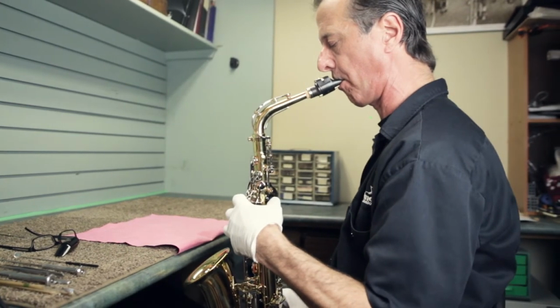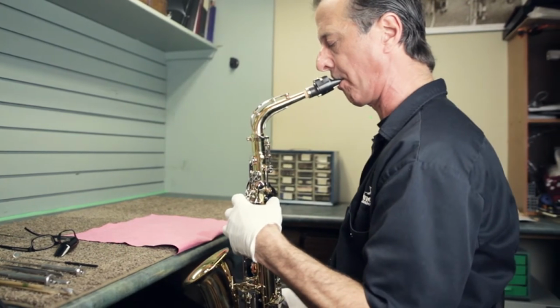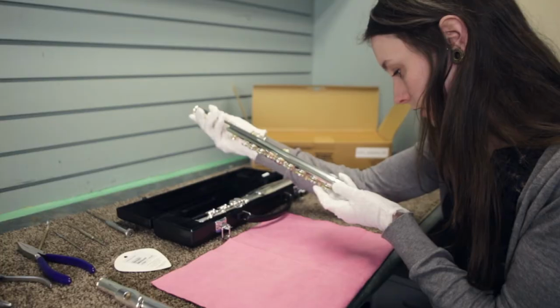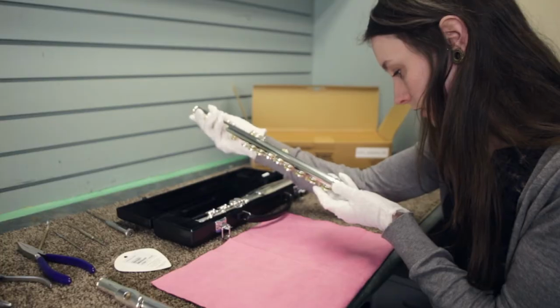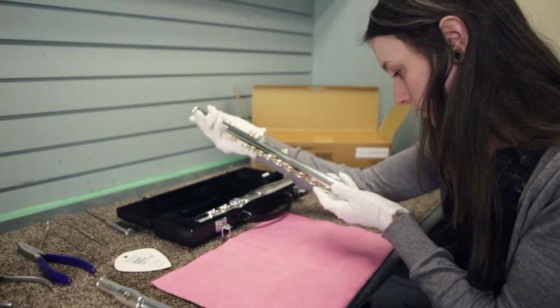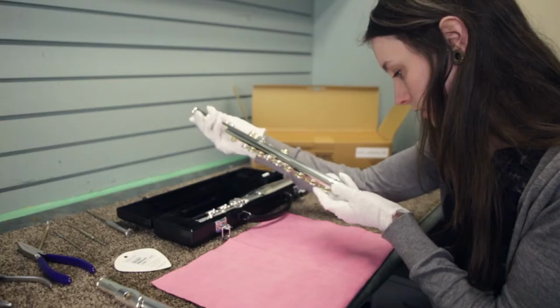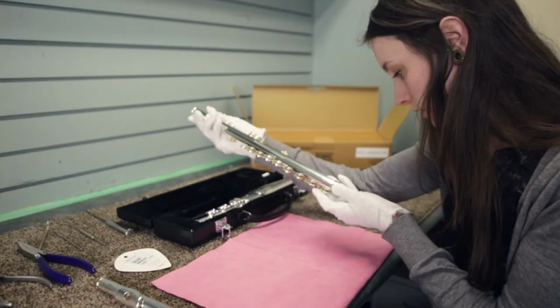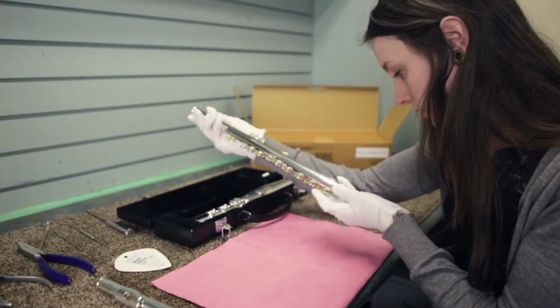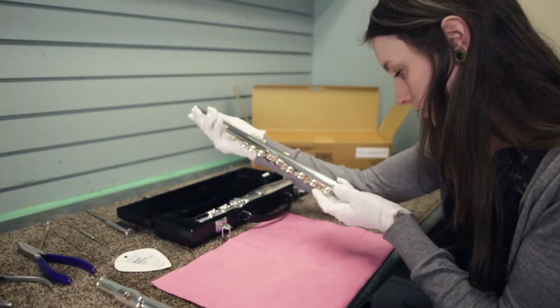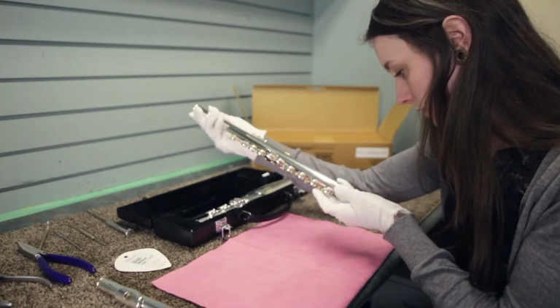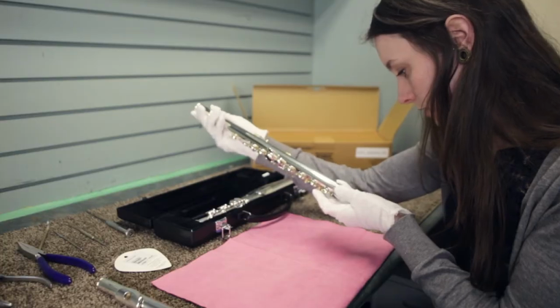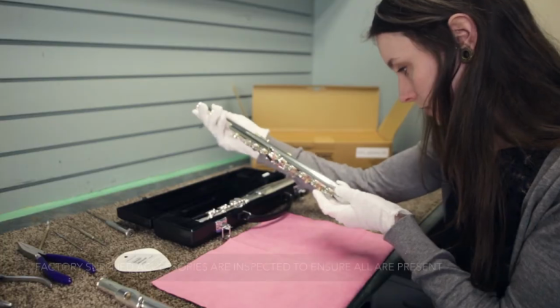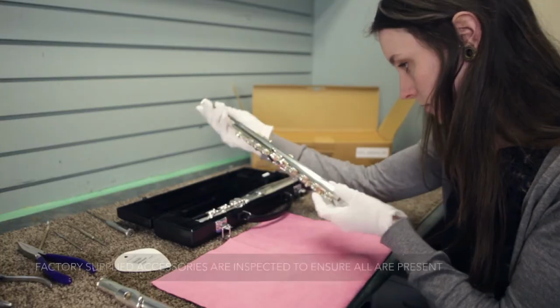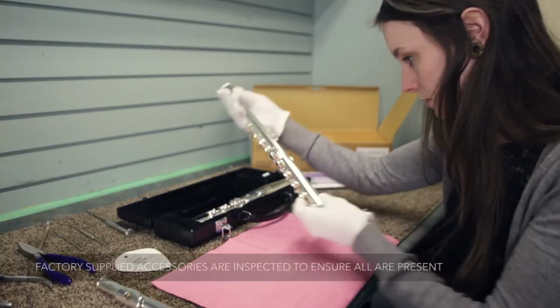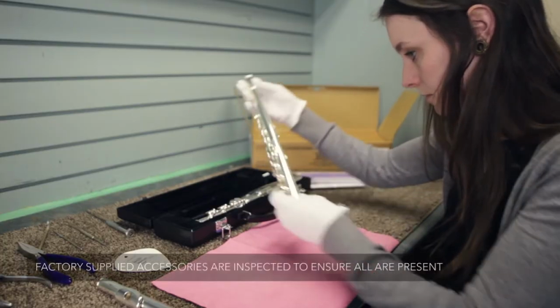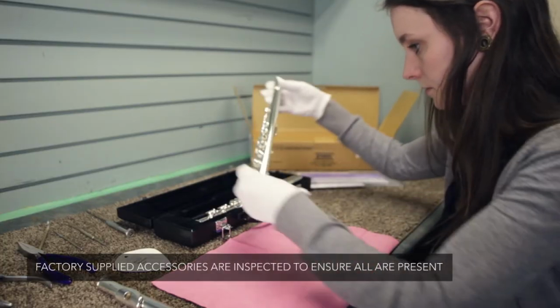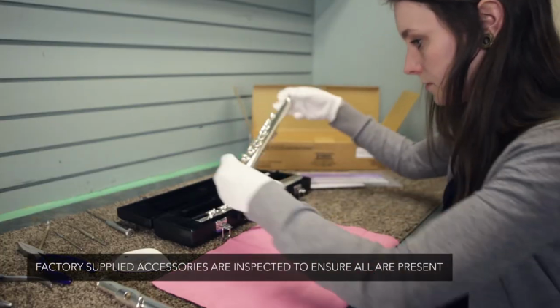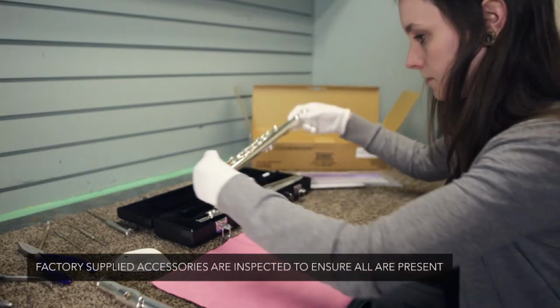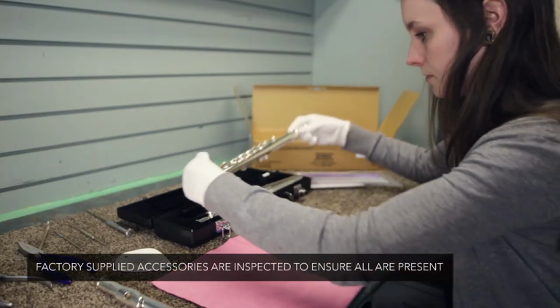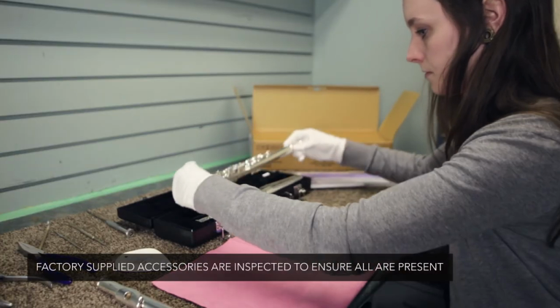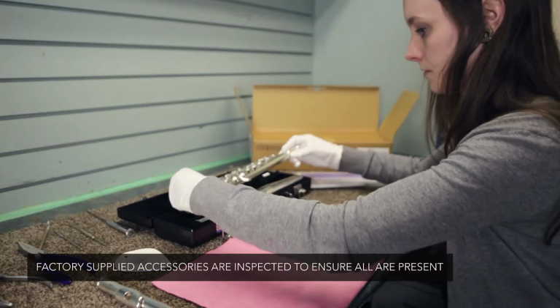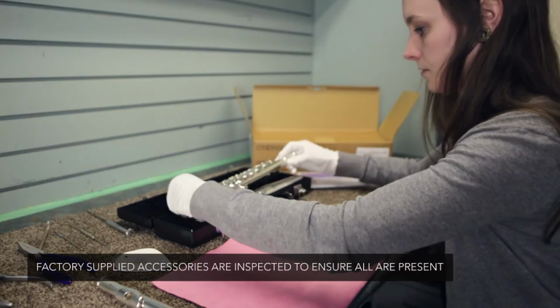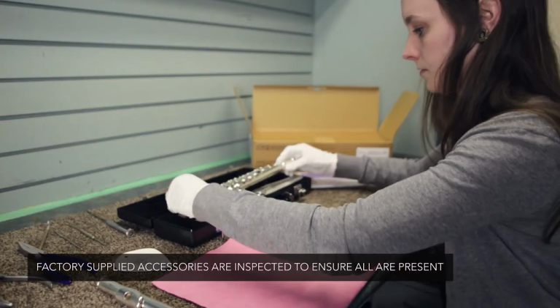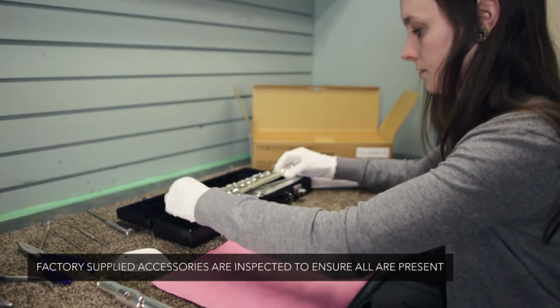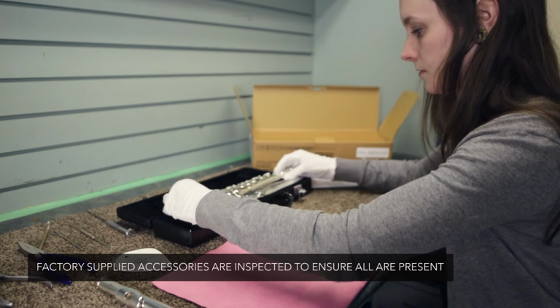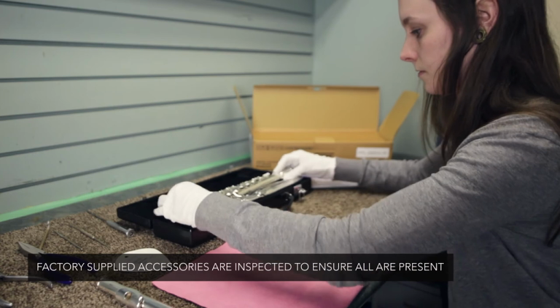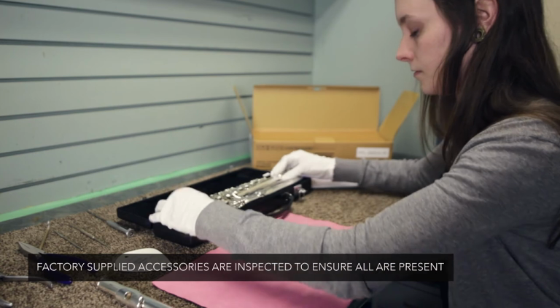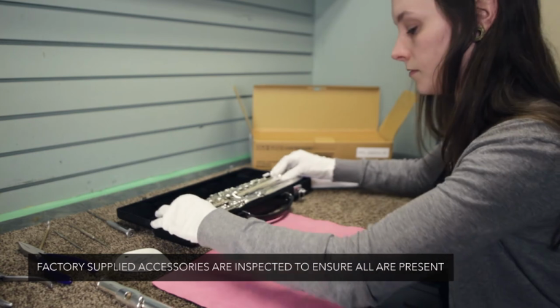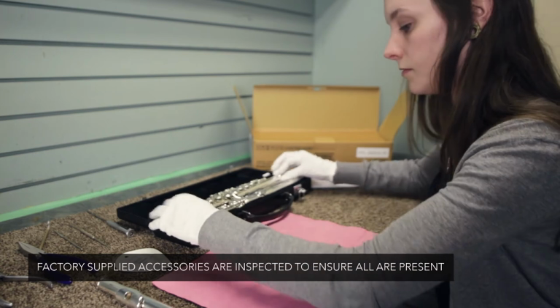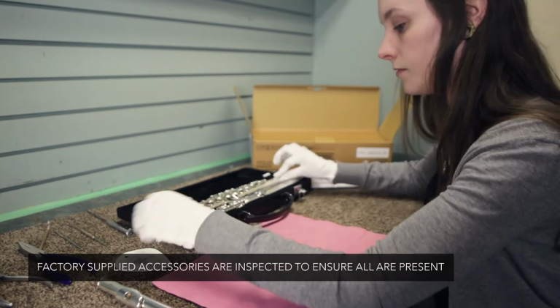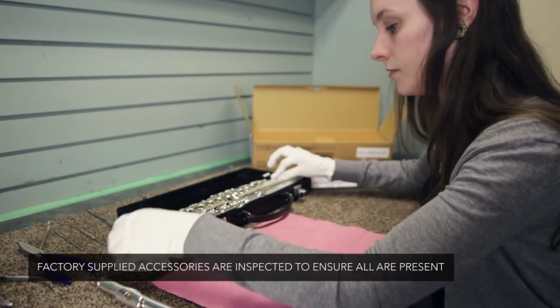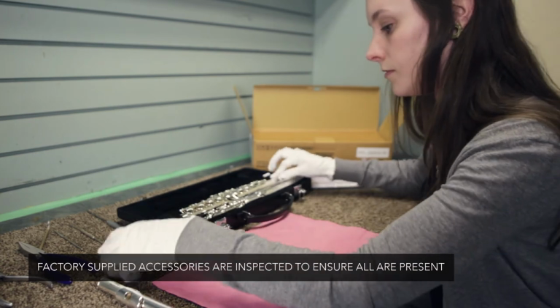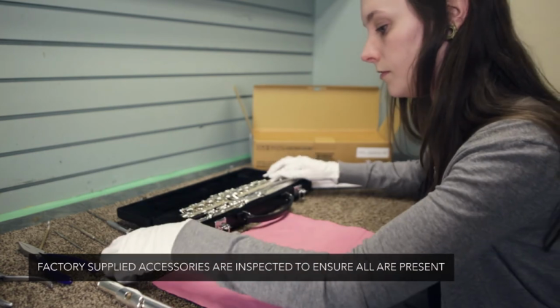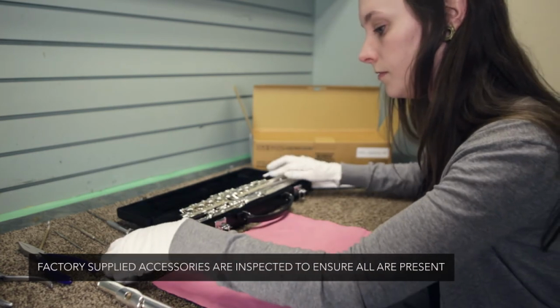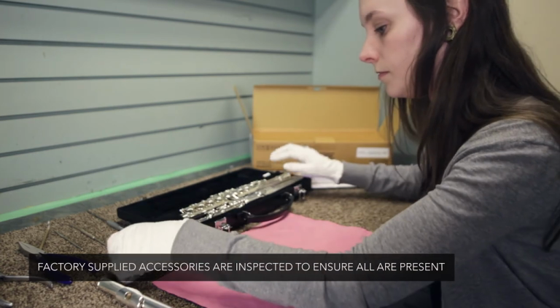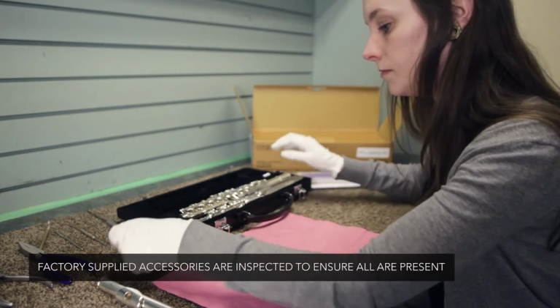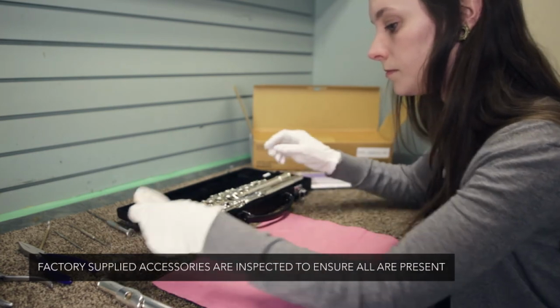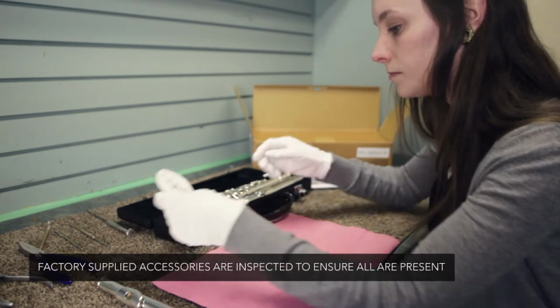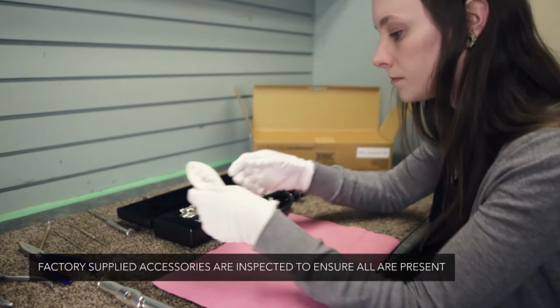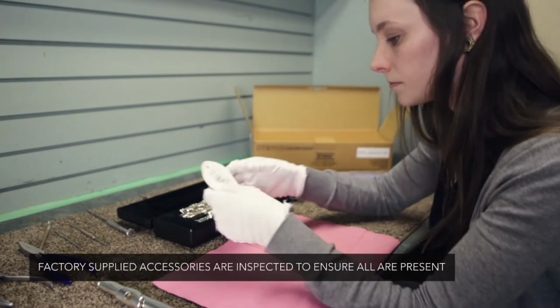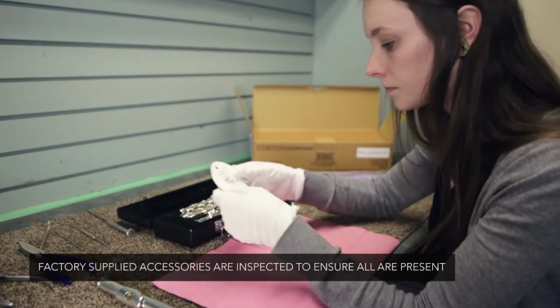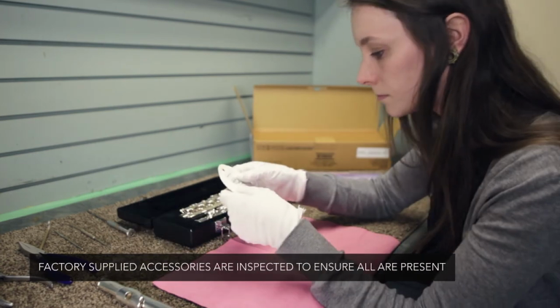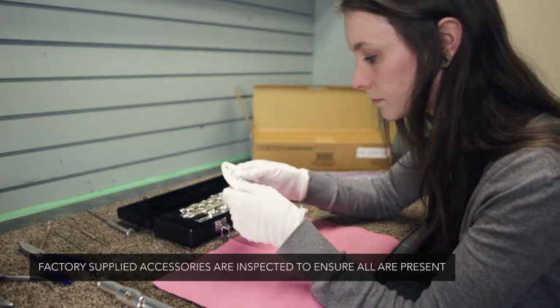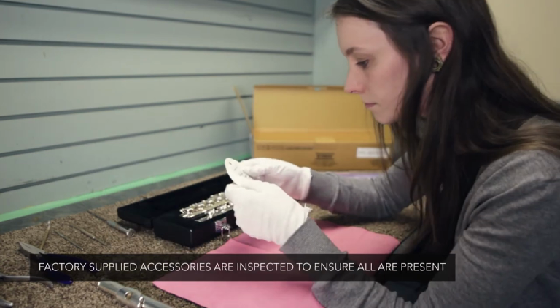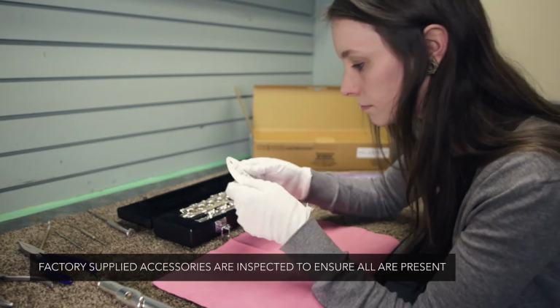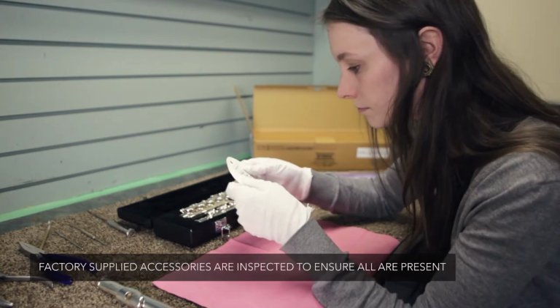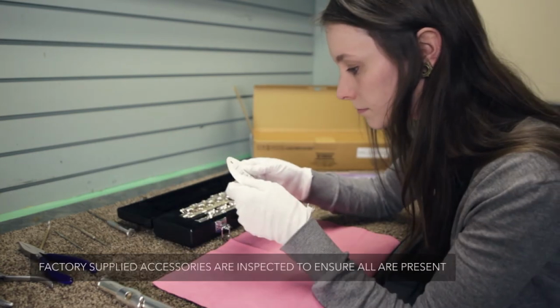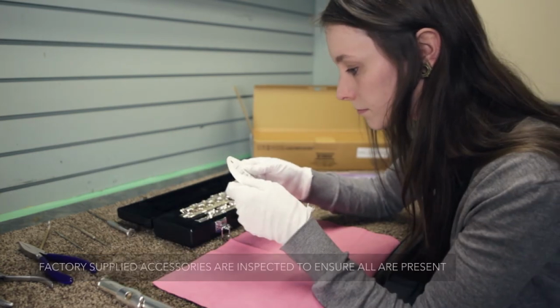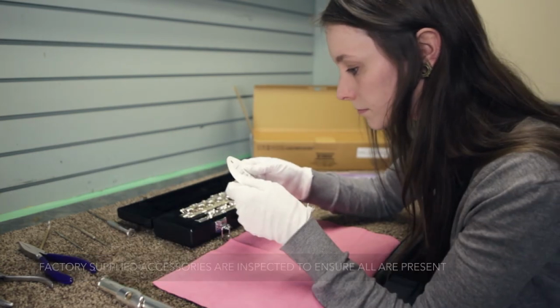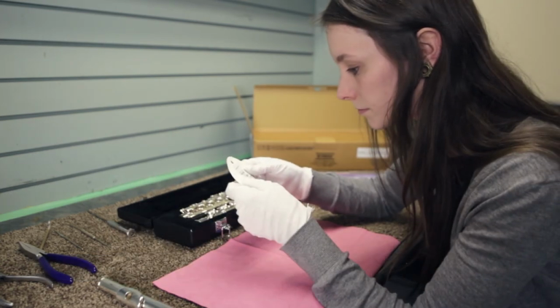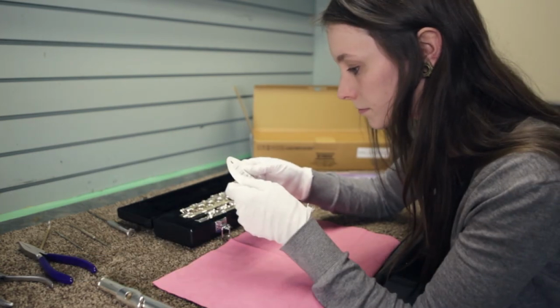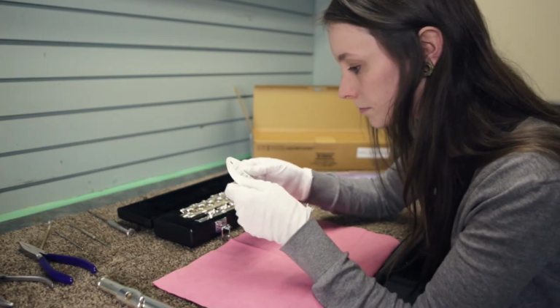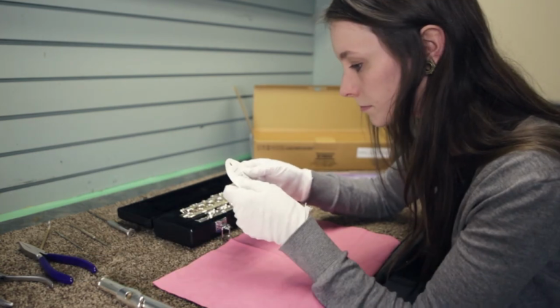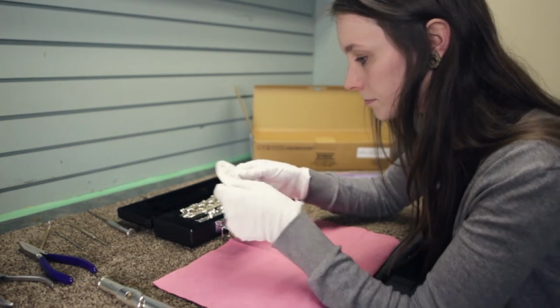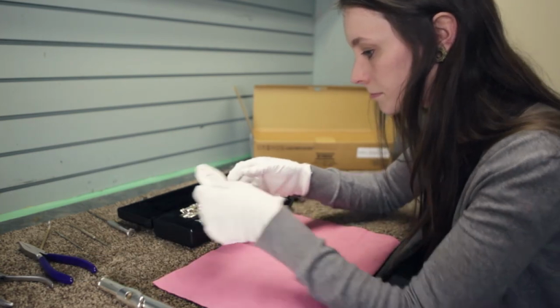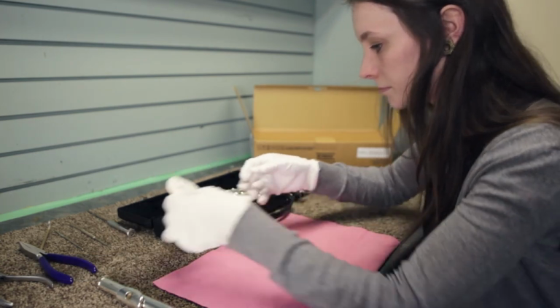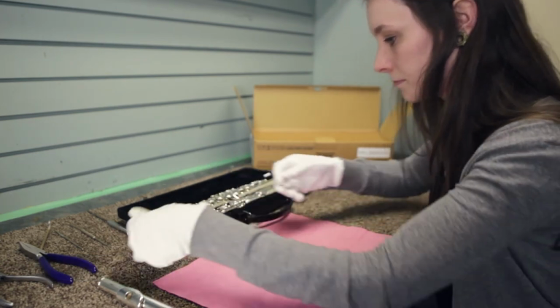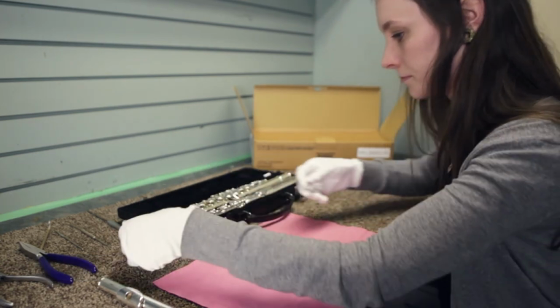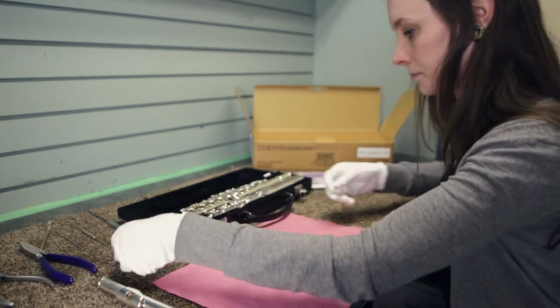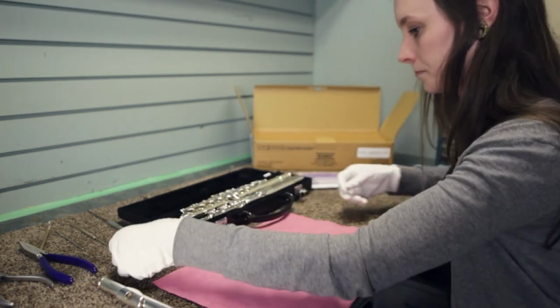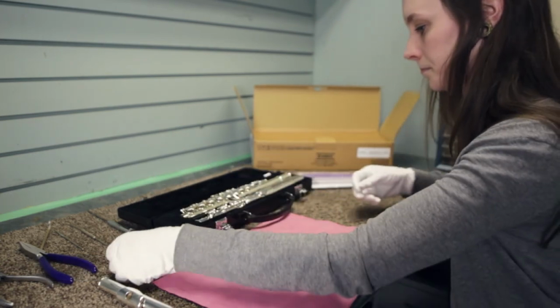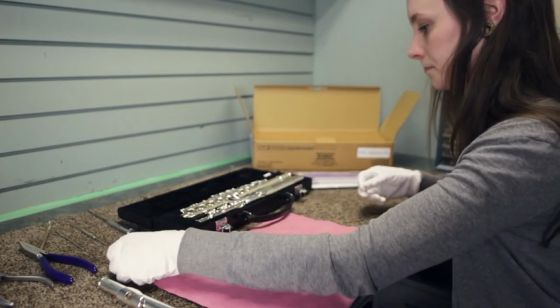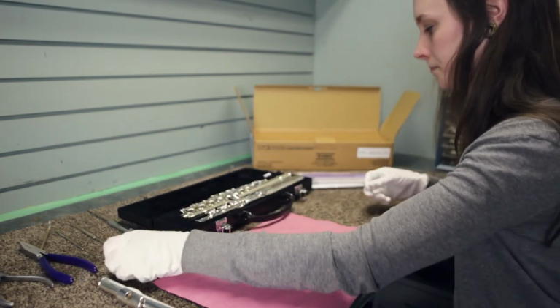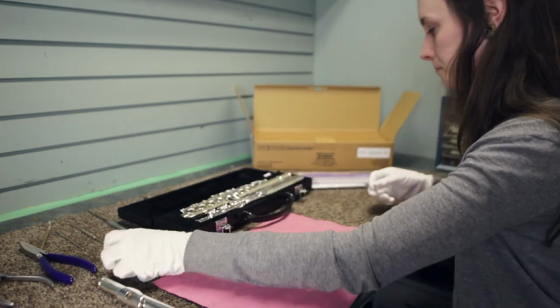After we've inspected the instrument we make sure that all the factory supplied accessories are with the instrument.